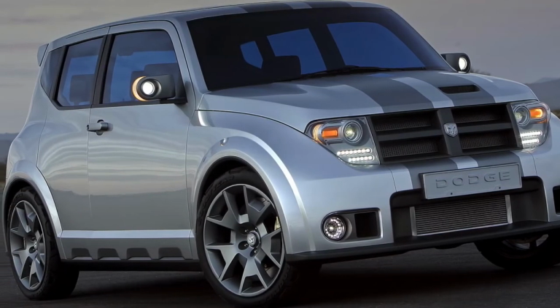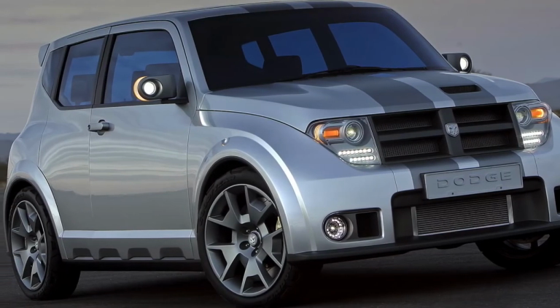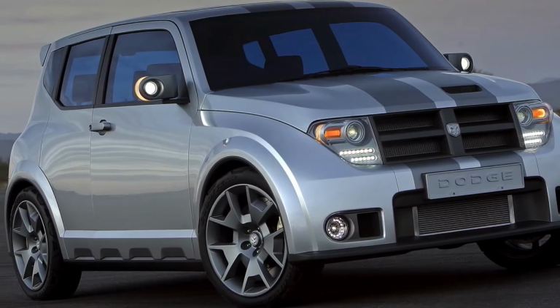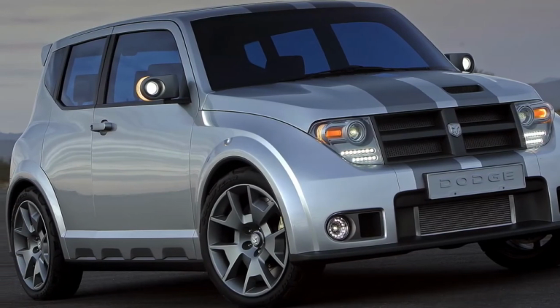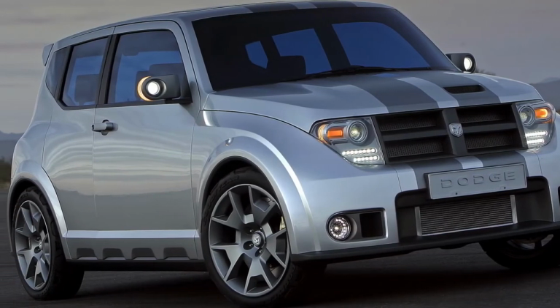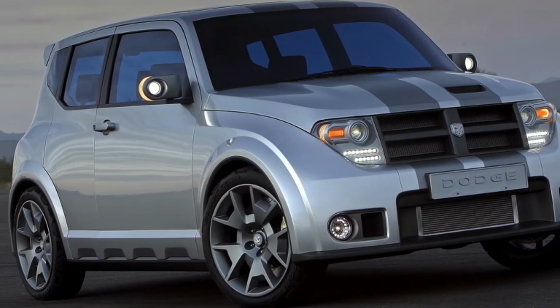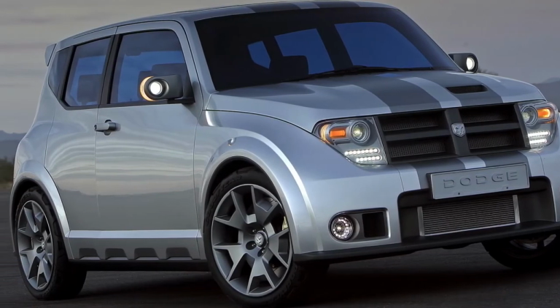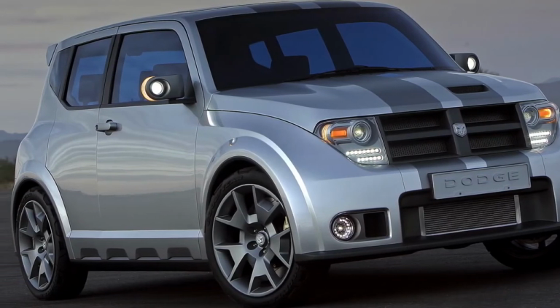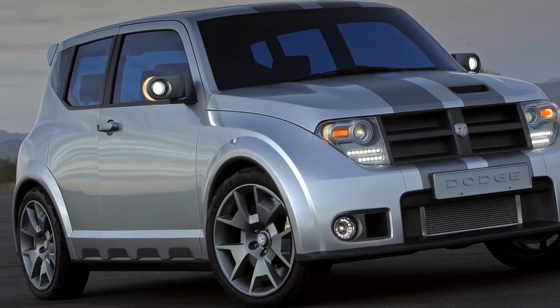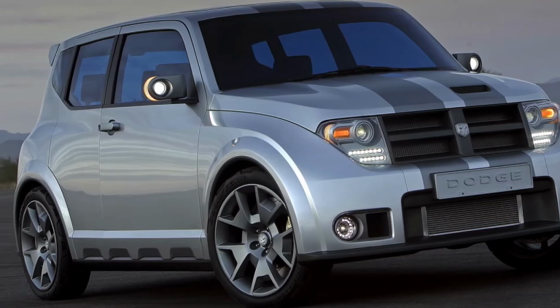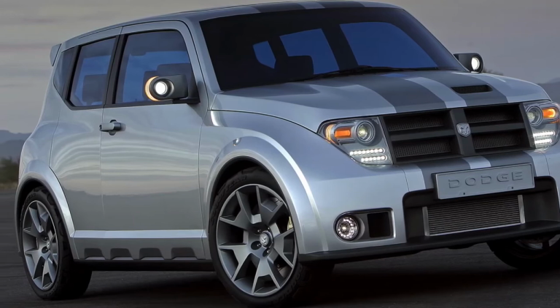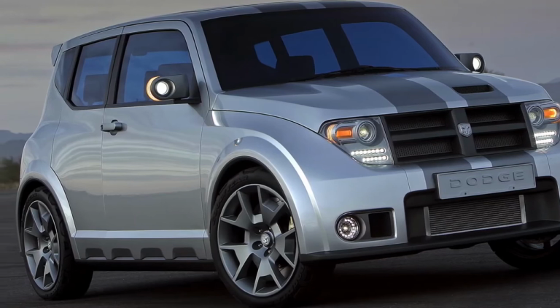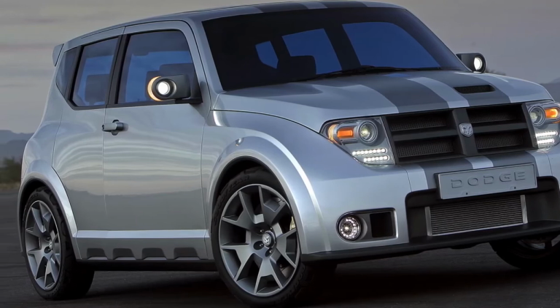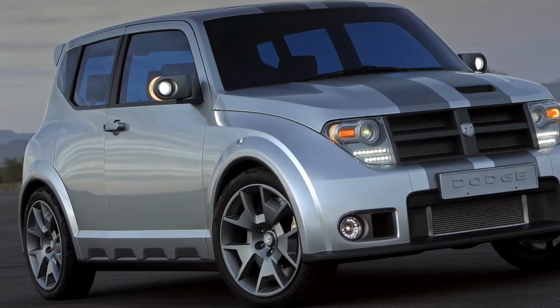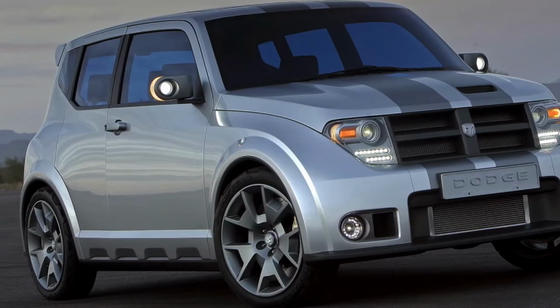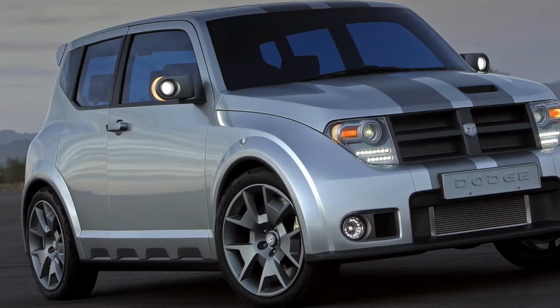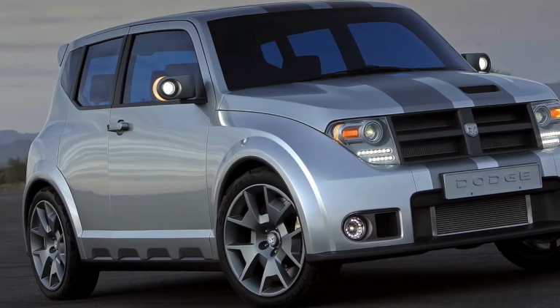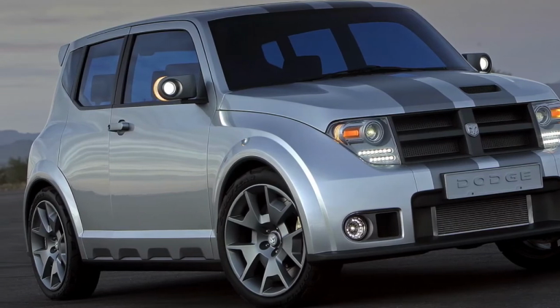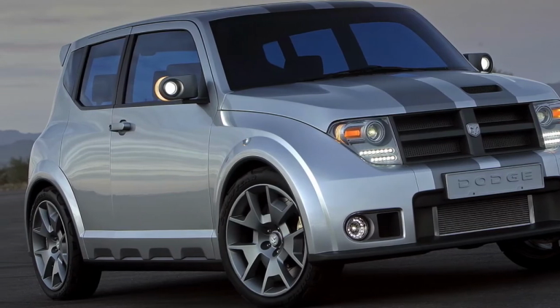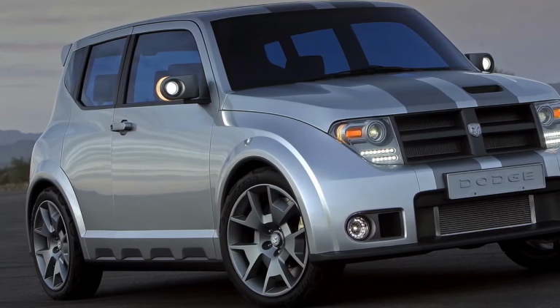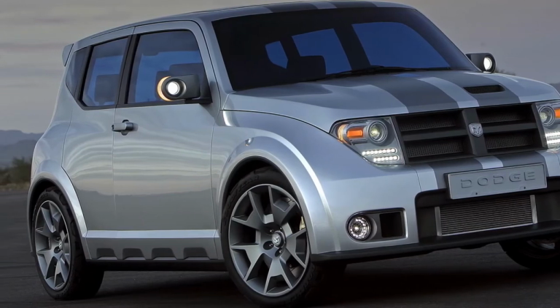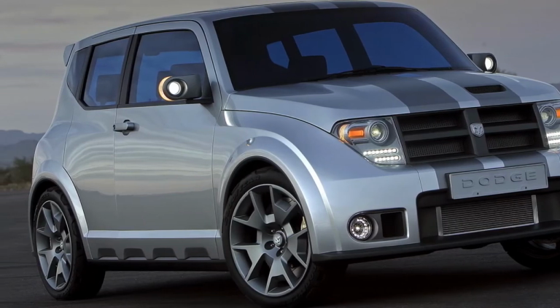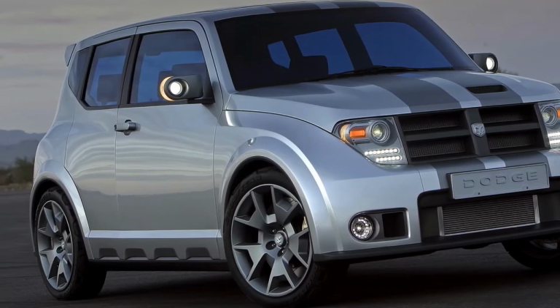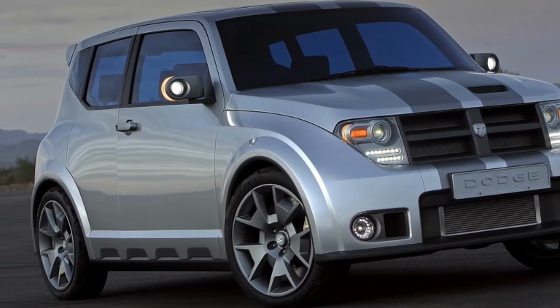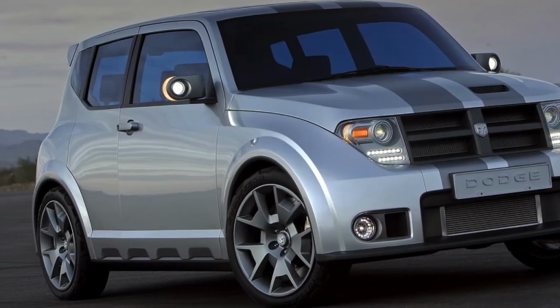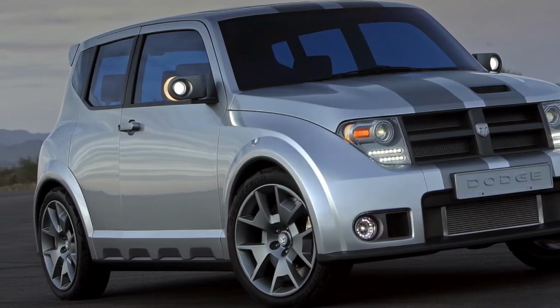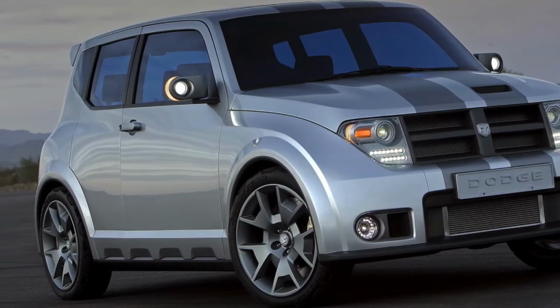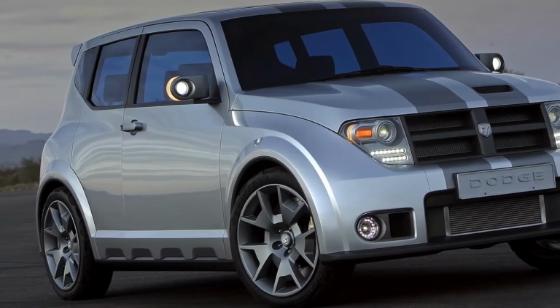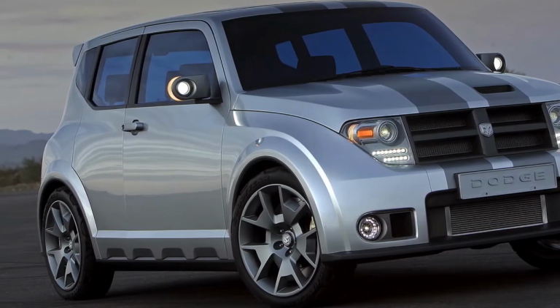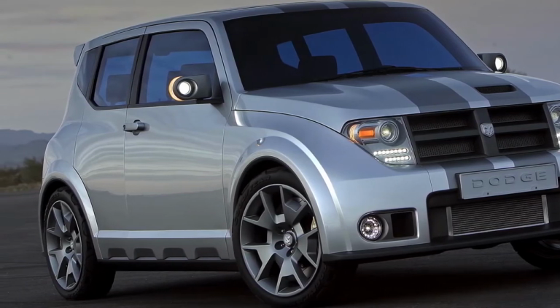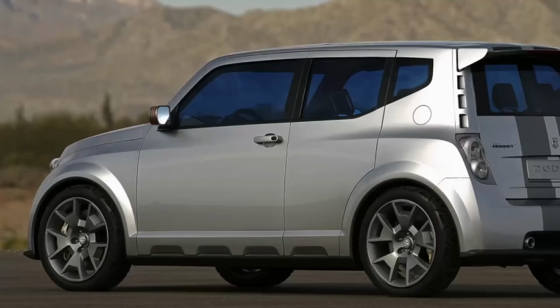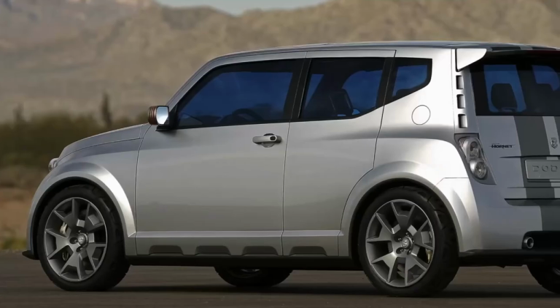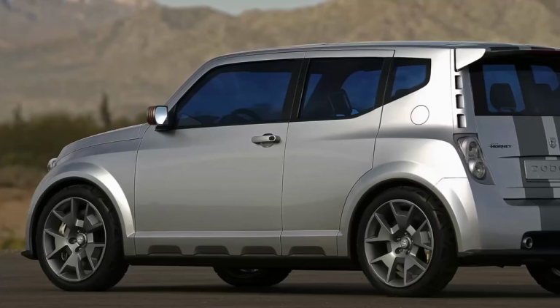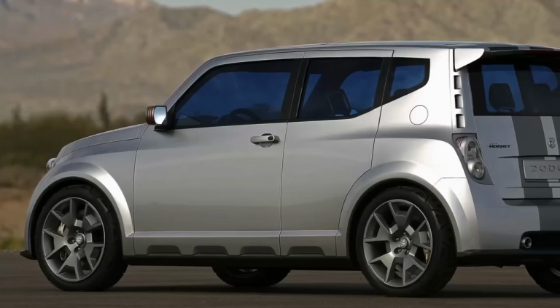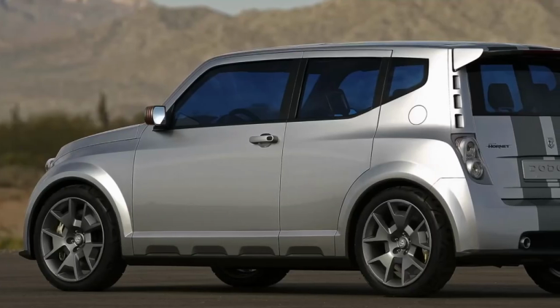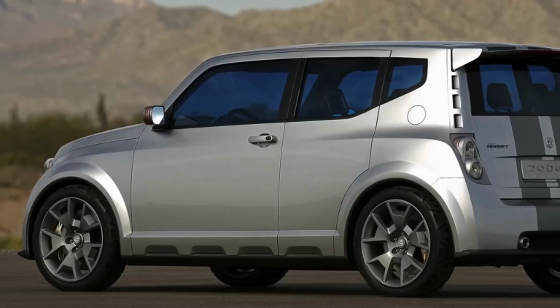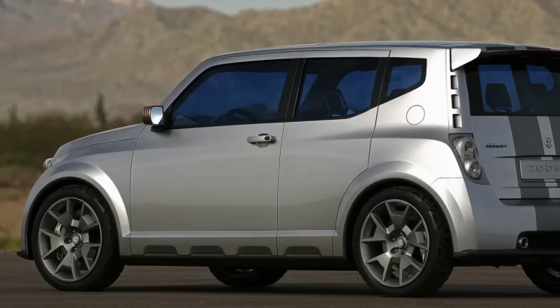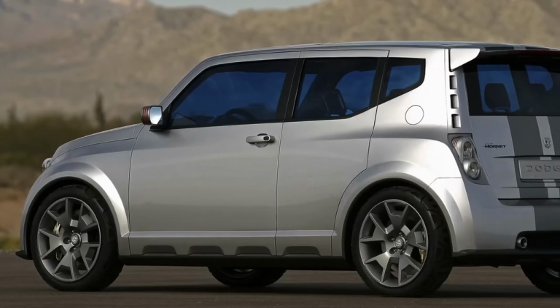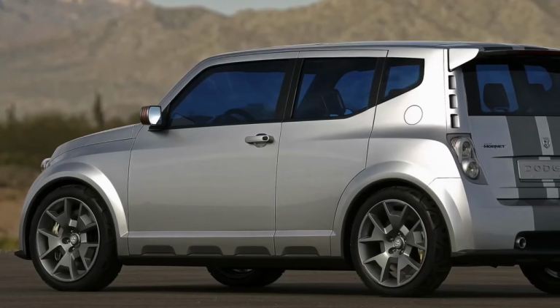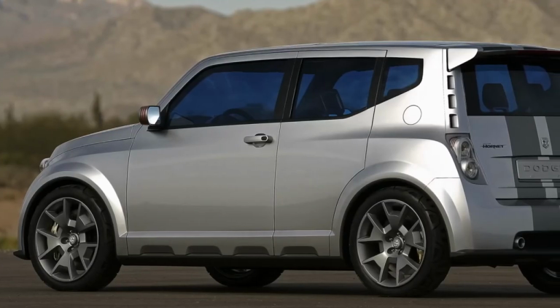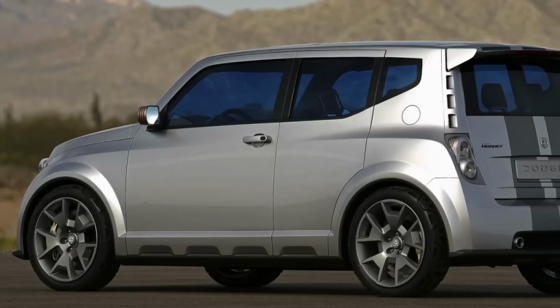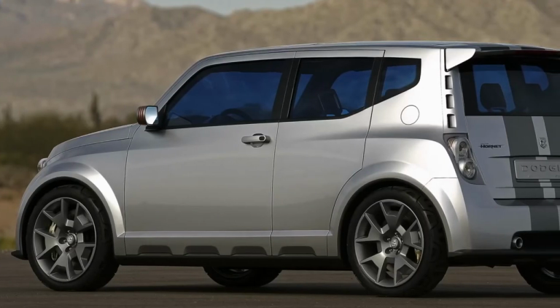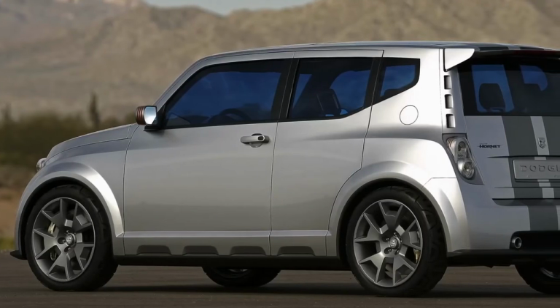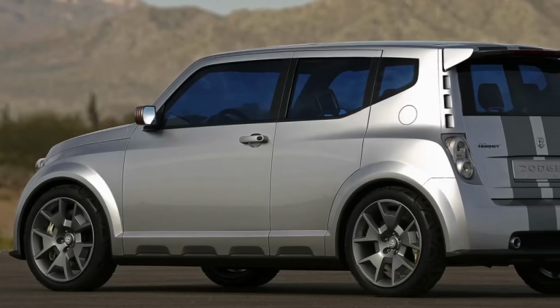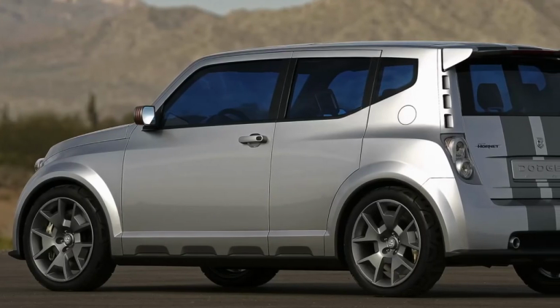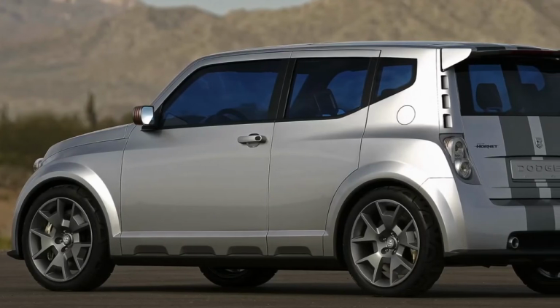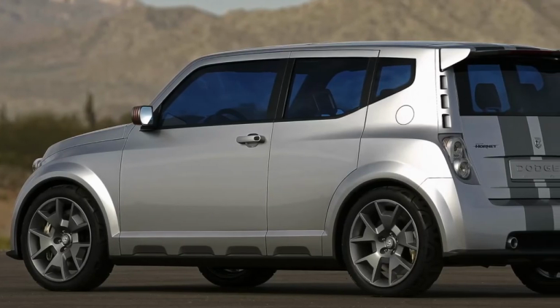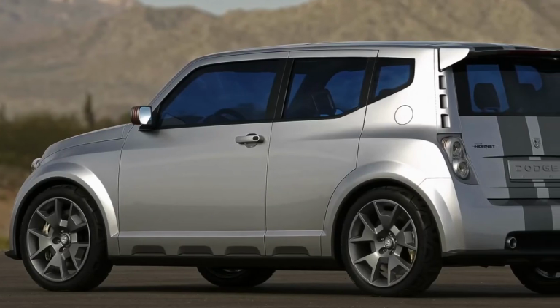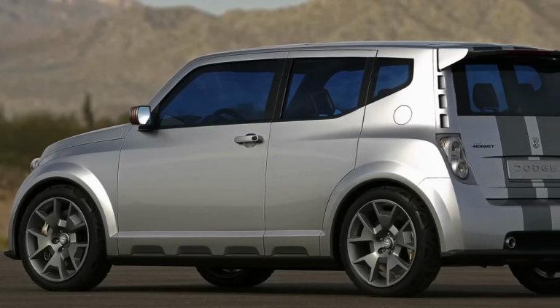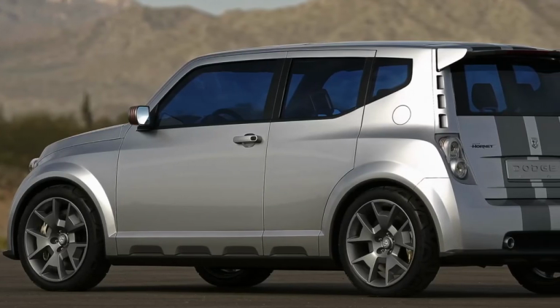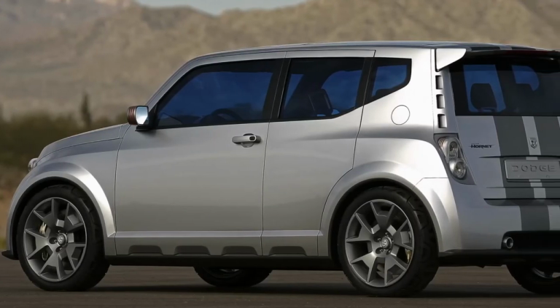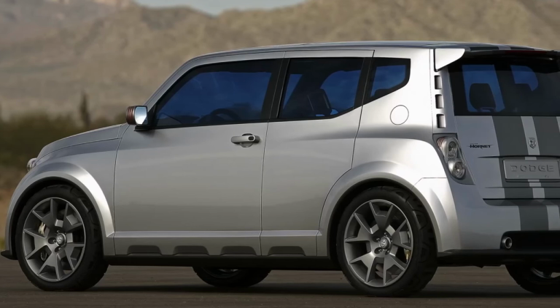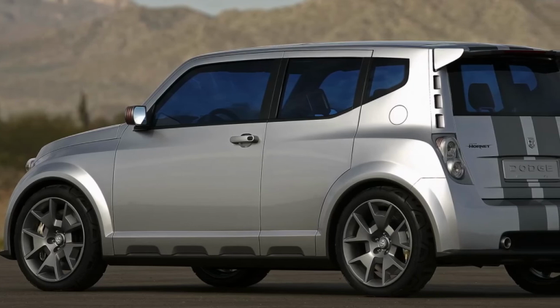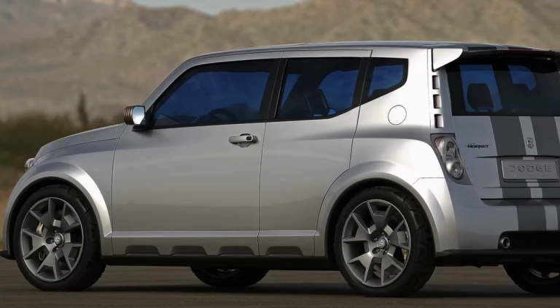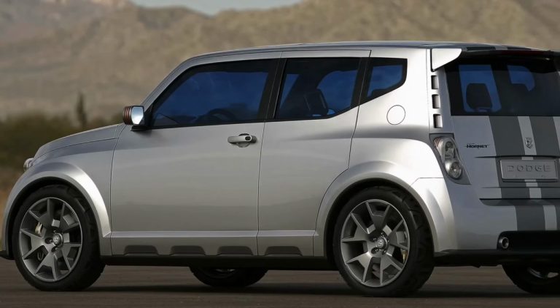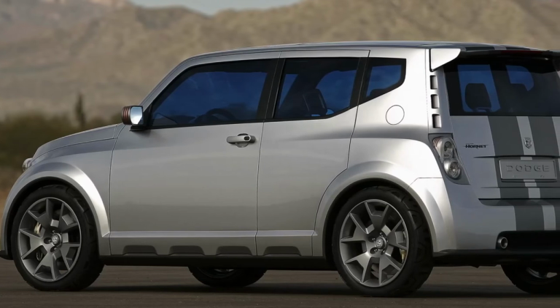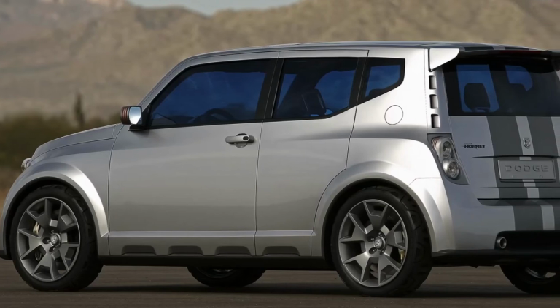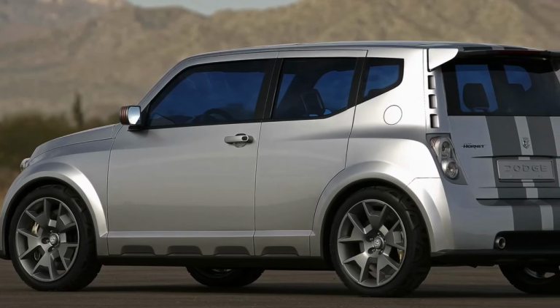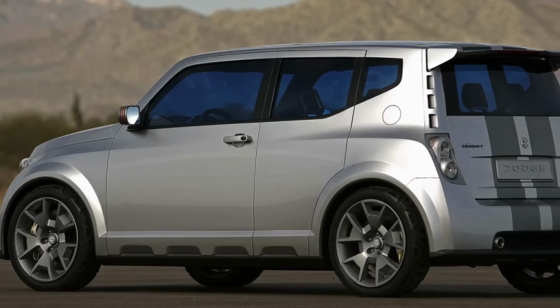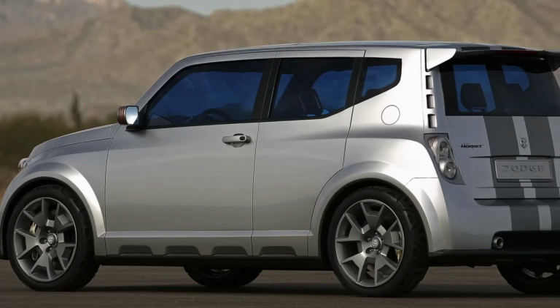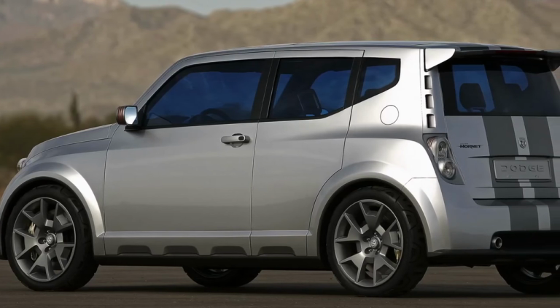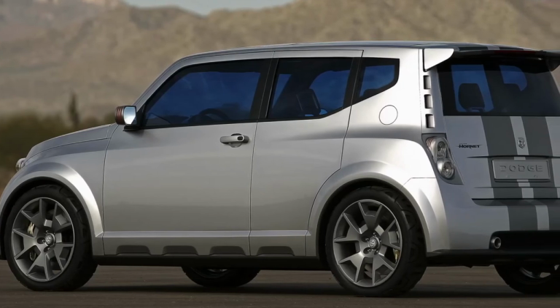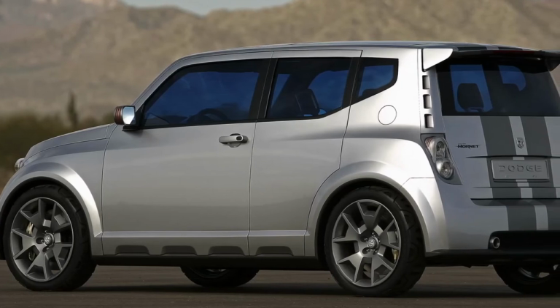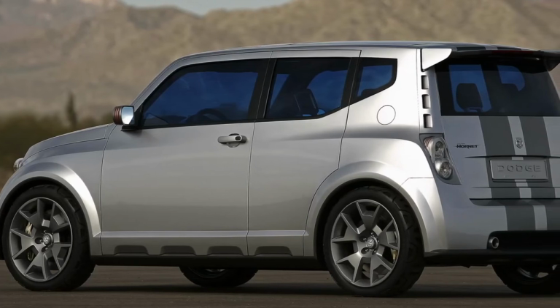Of course, this is just a rendering and we can give no guarantees the final production vehicle will look anything like this, especially at the back.